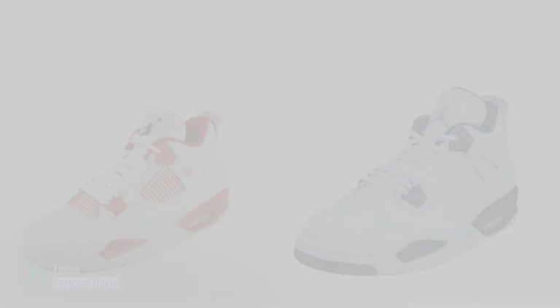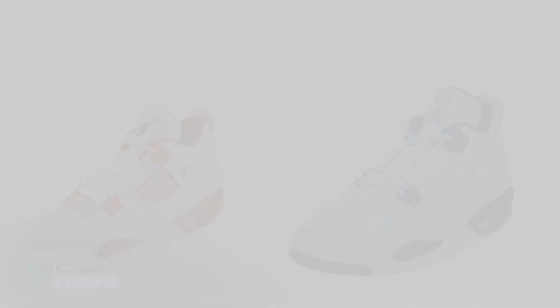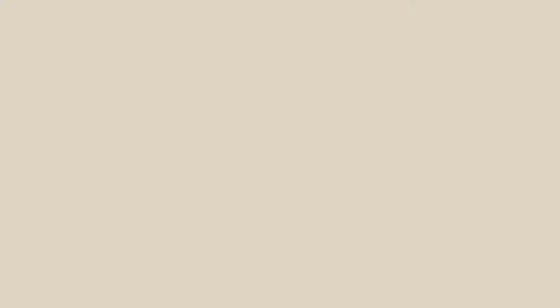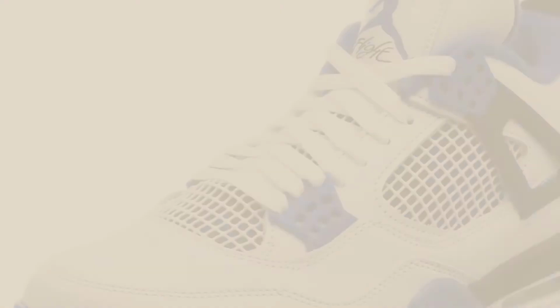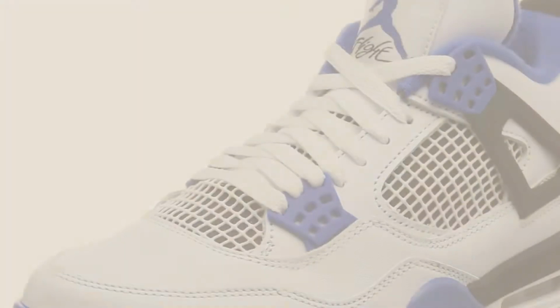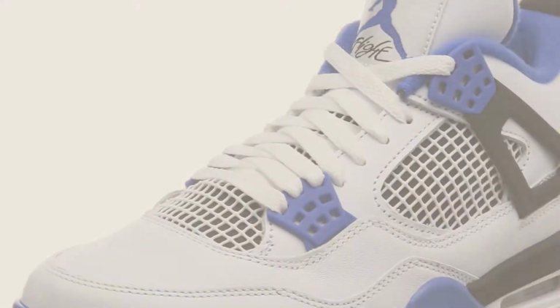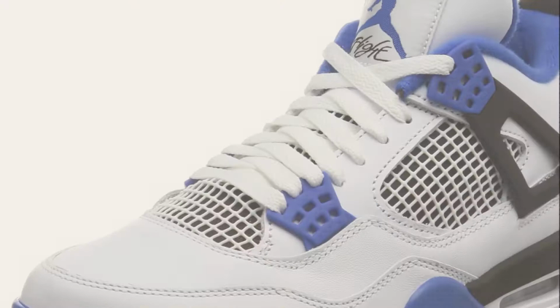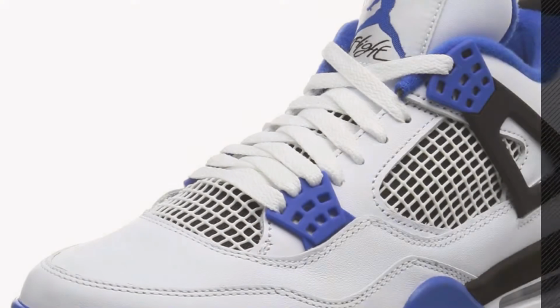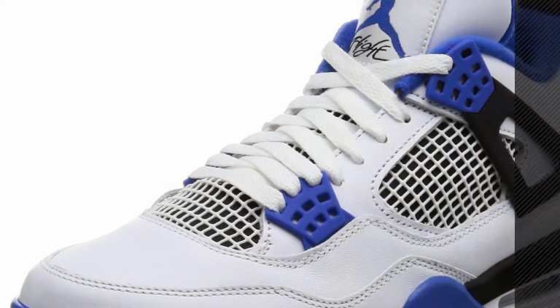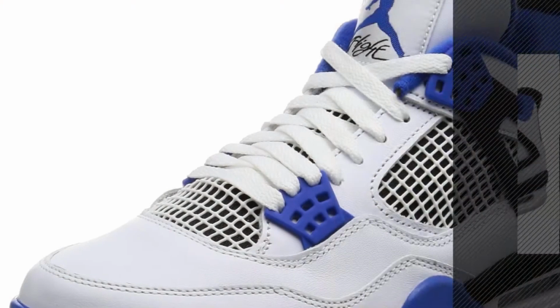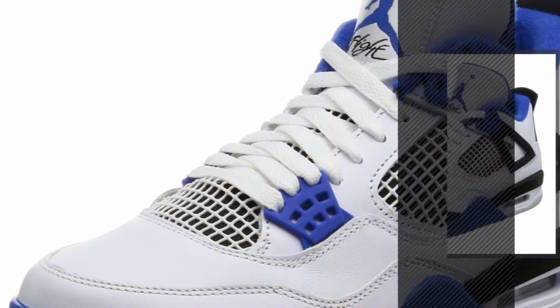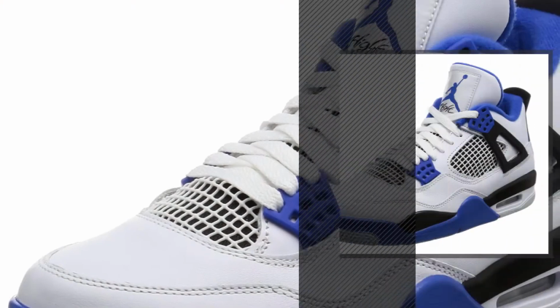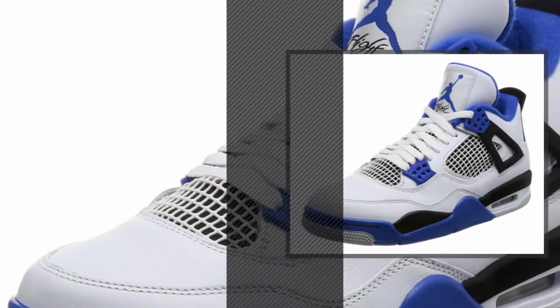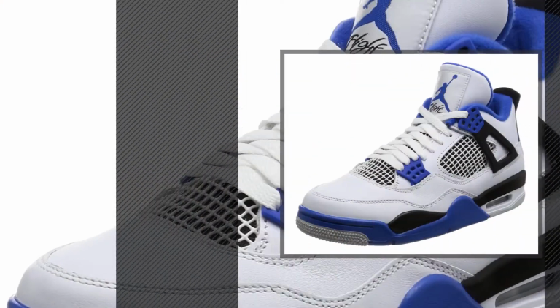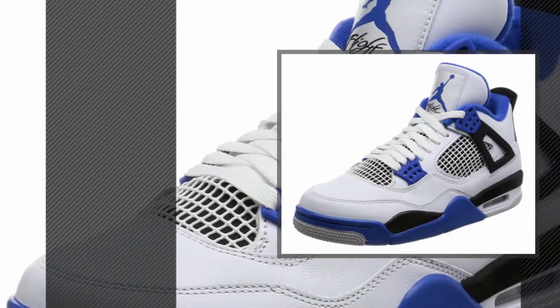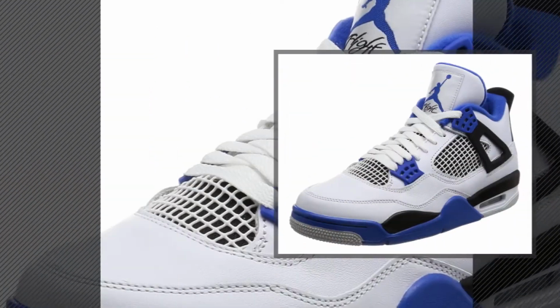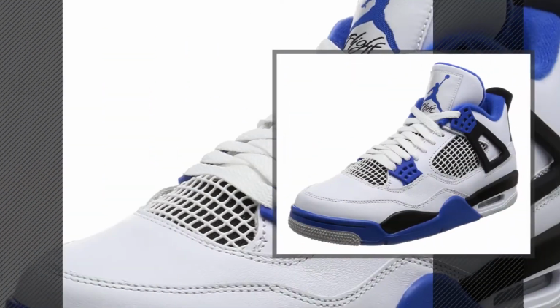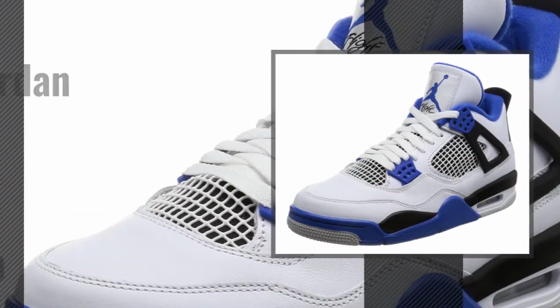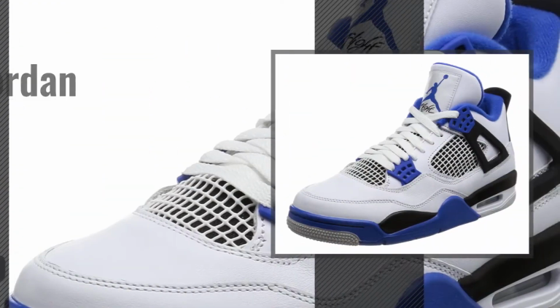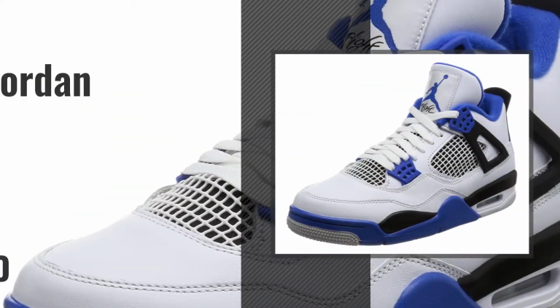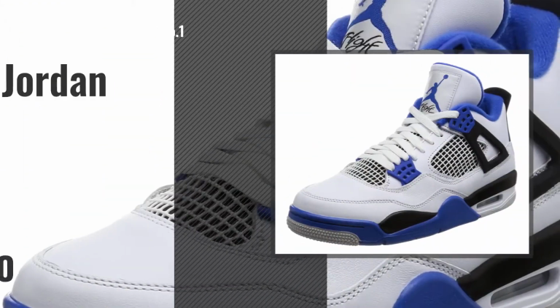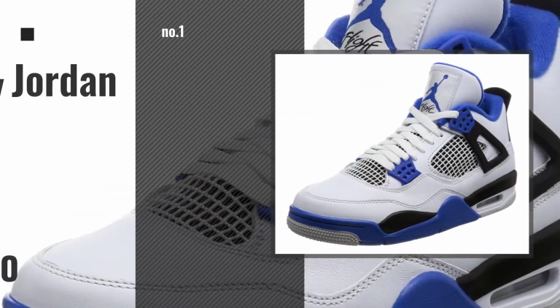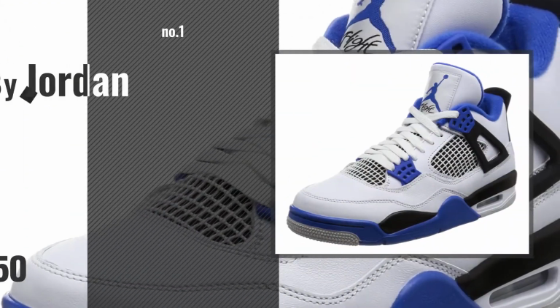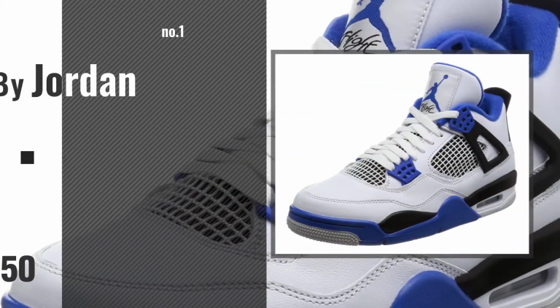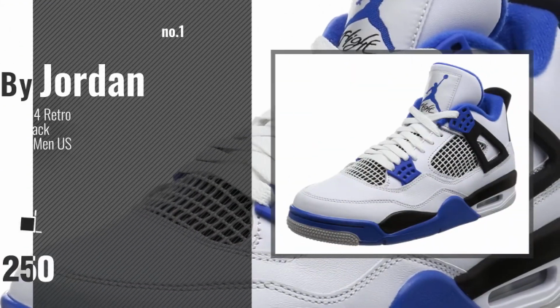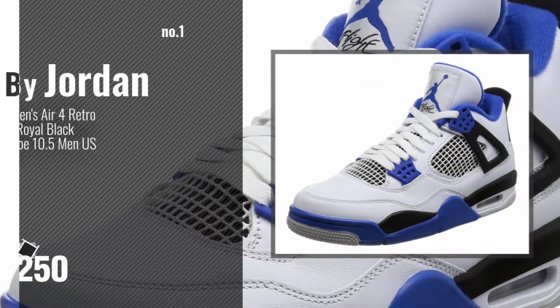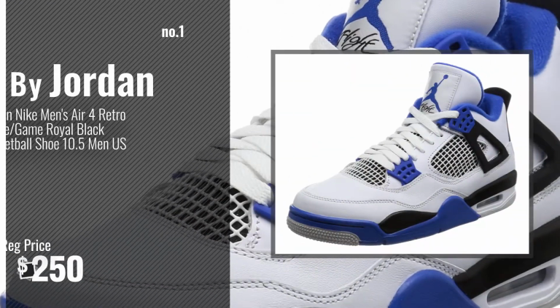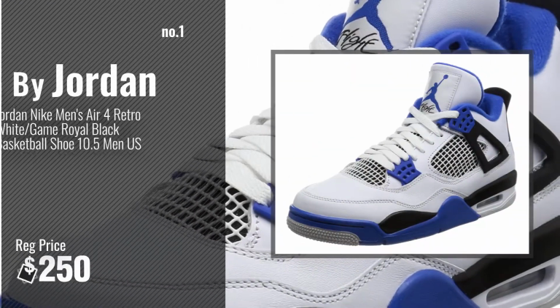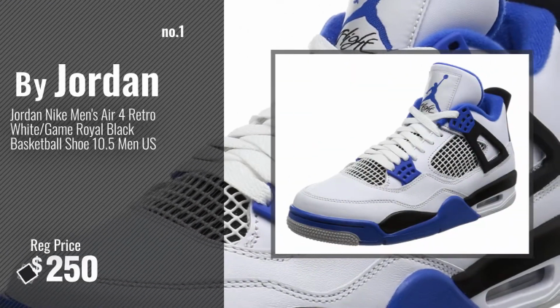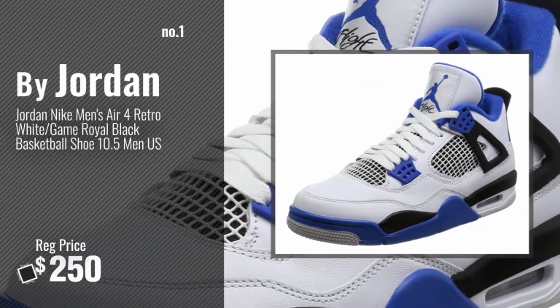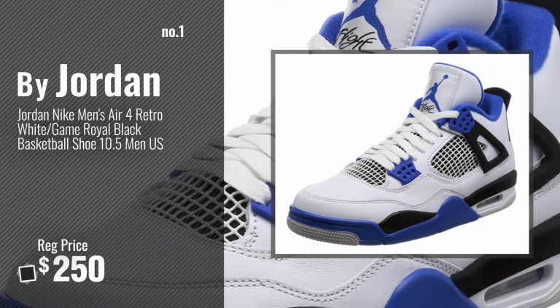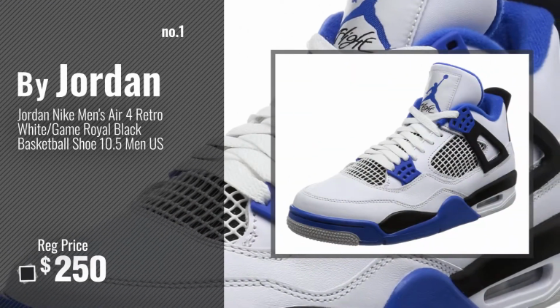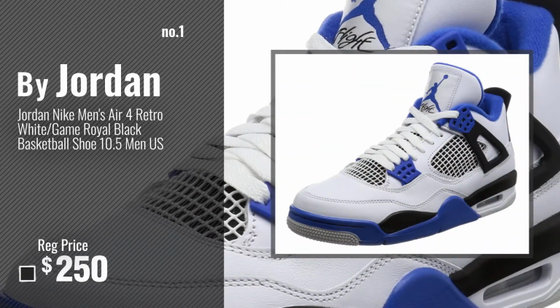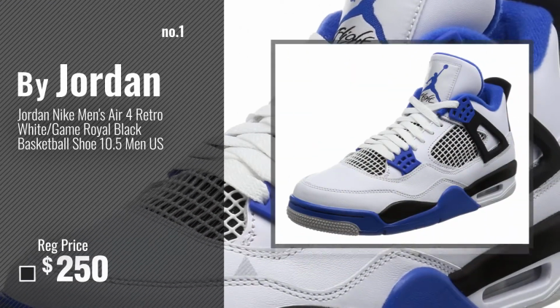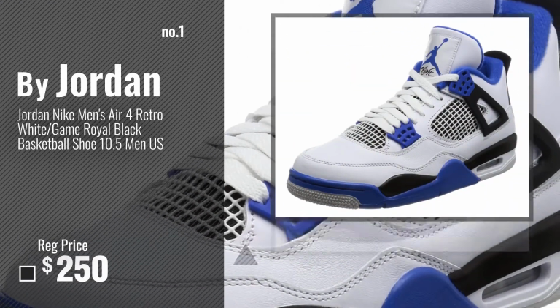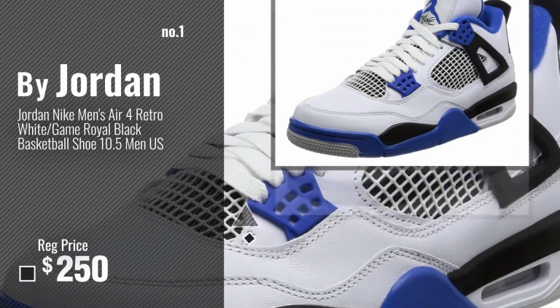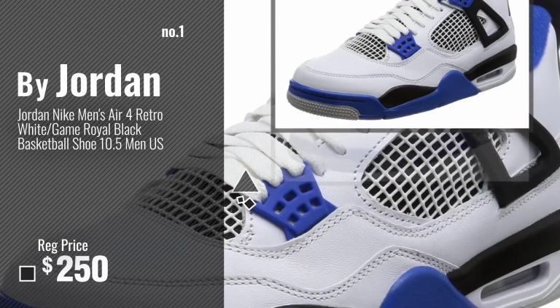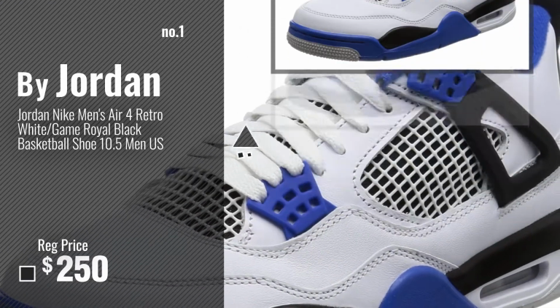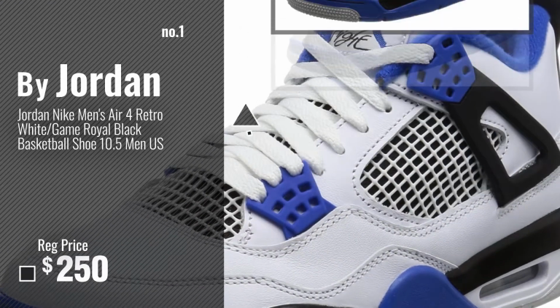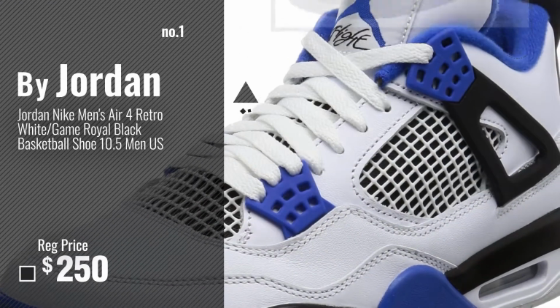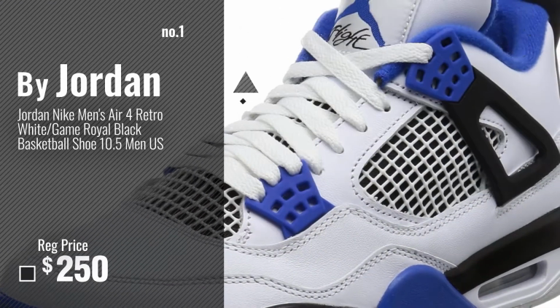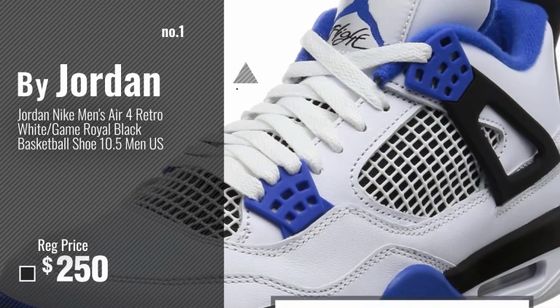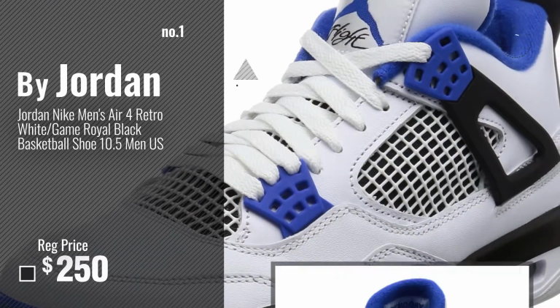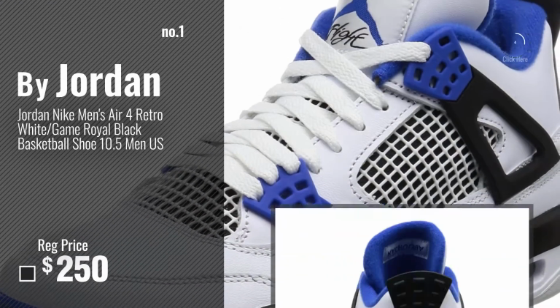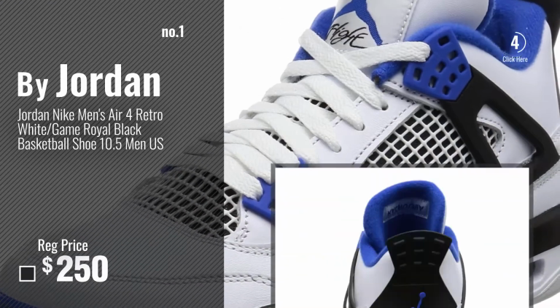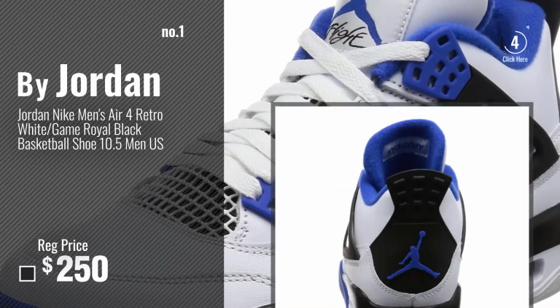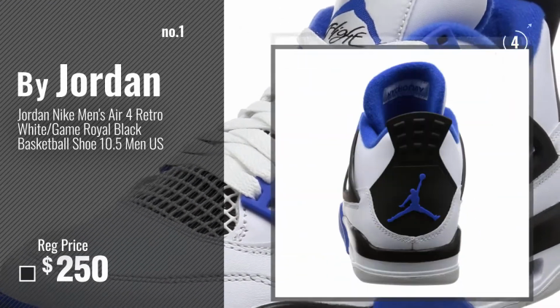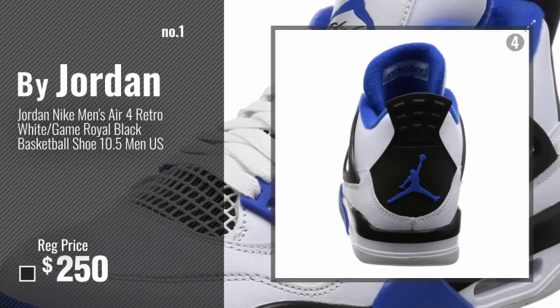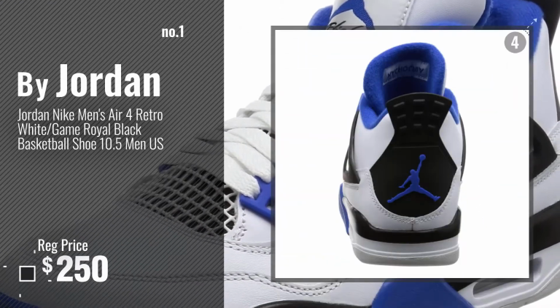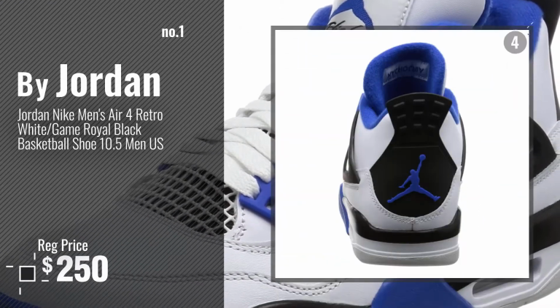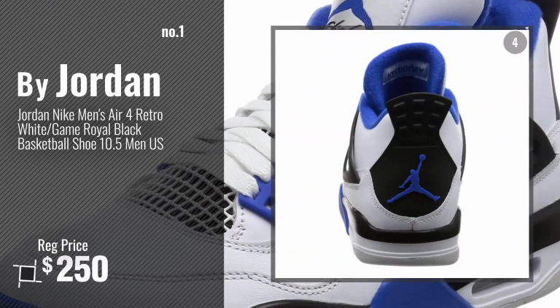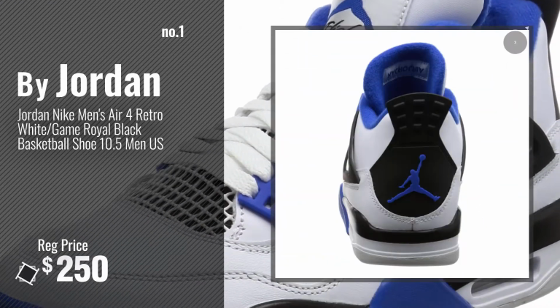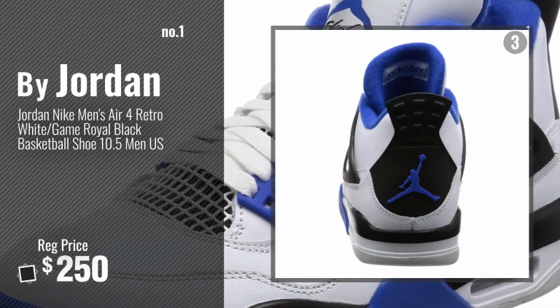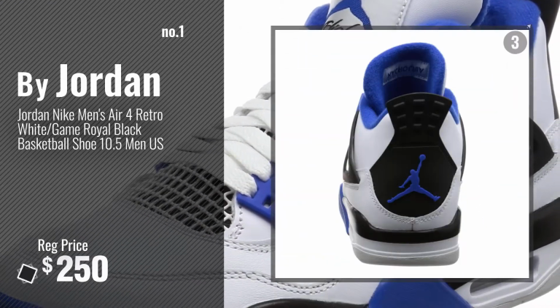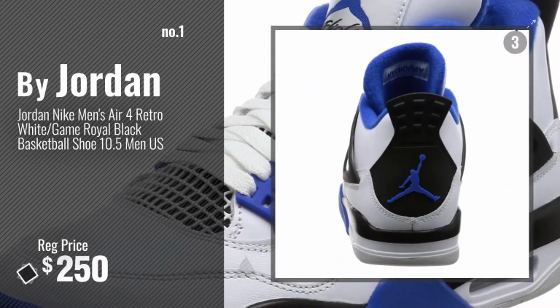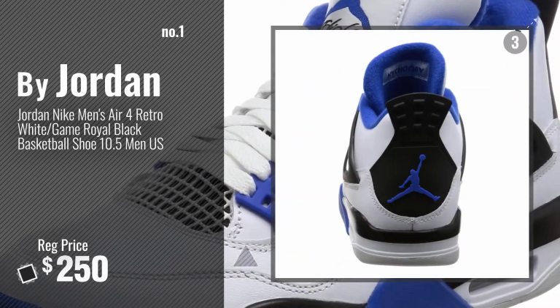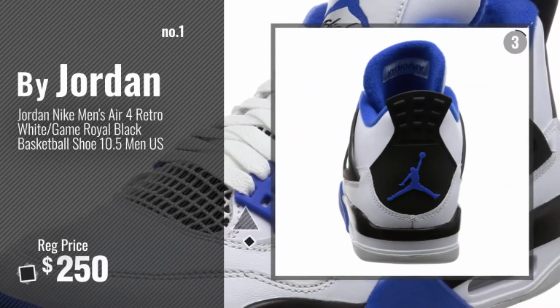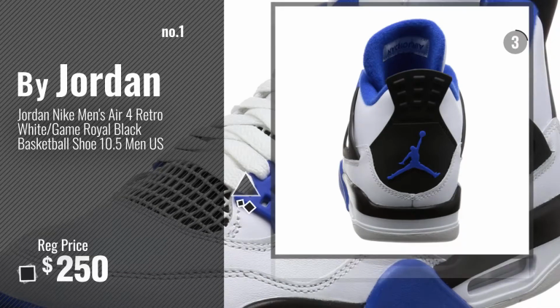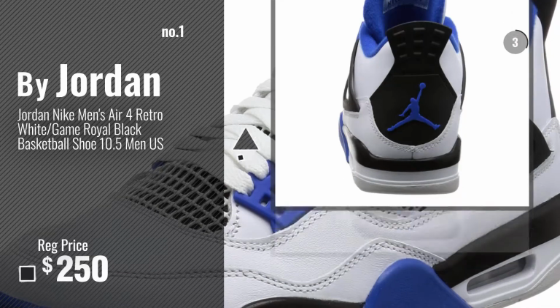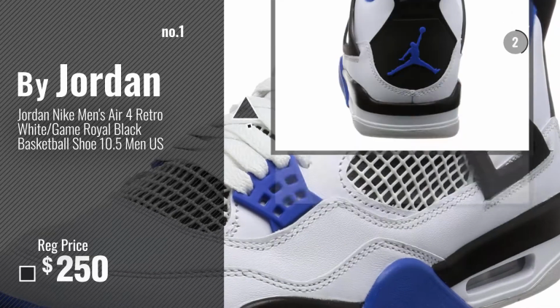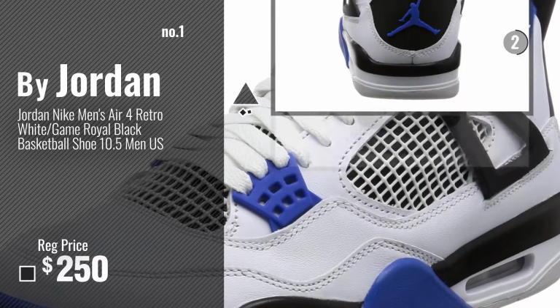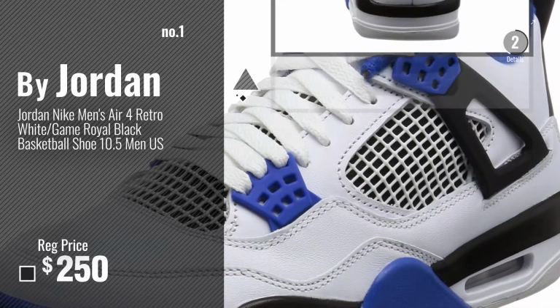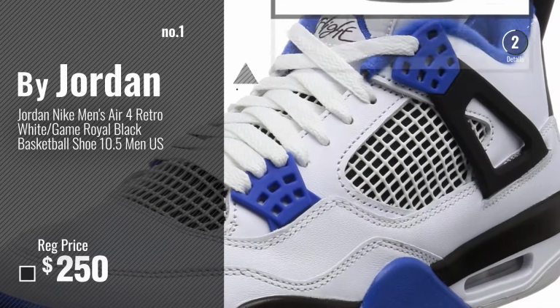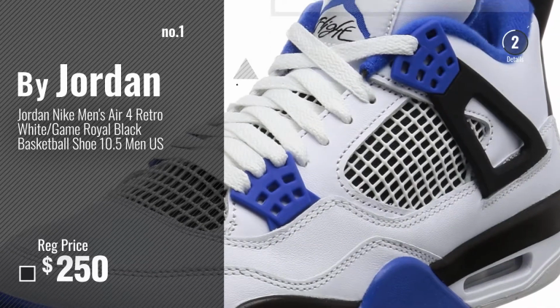Number 1, most popular, by Jordan. Watch this video, choose your favorite.